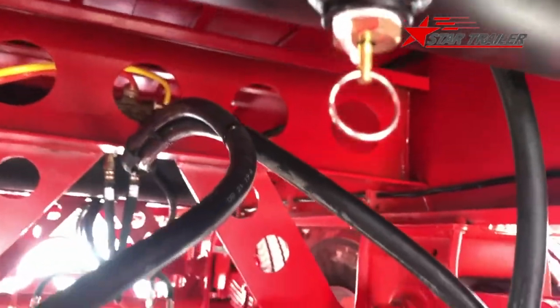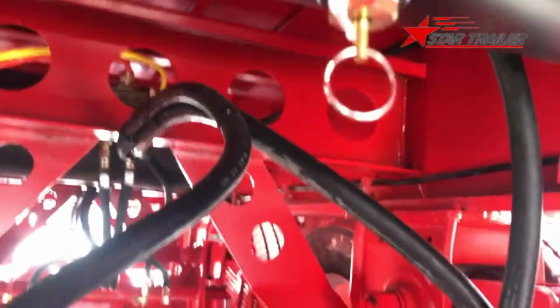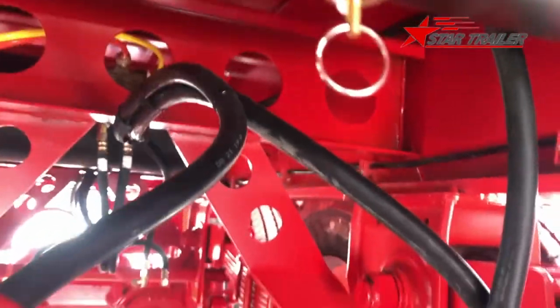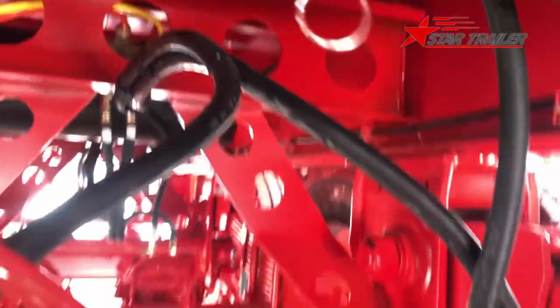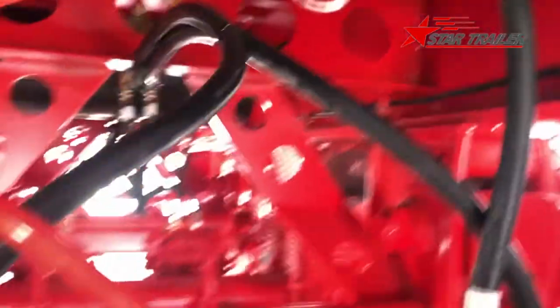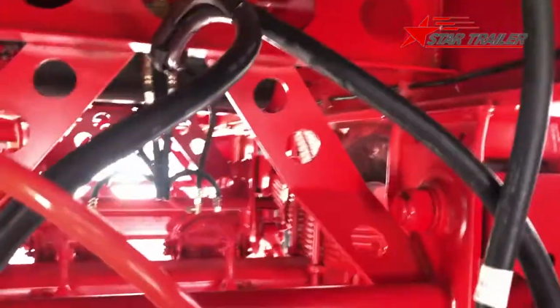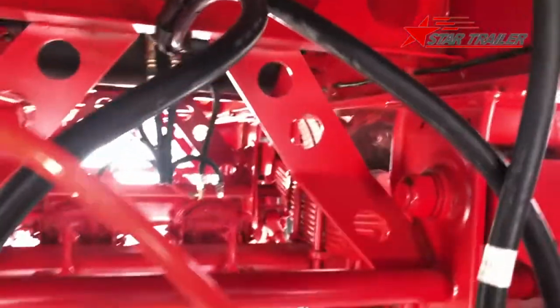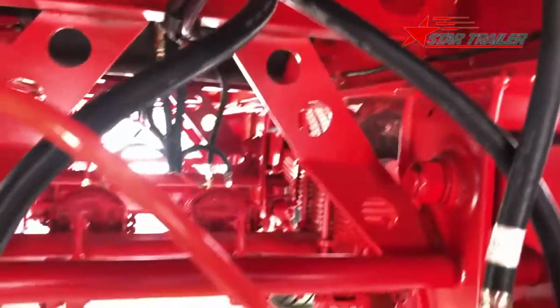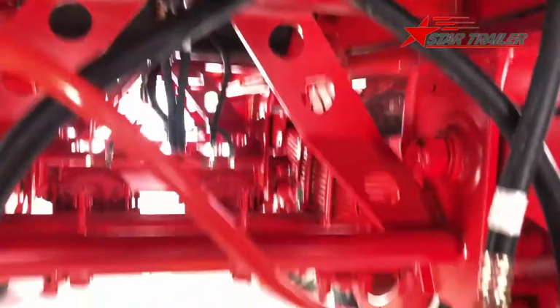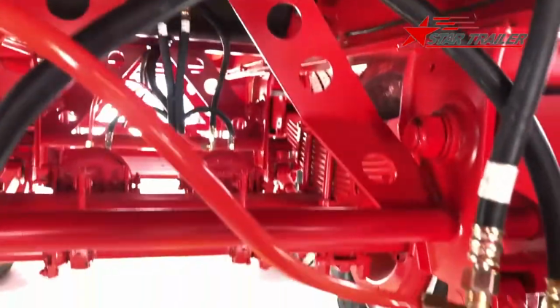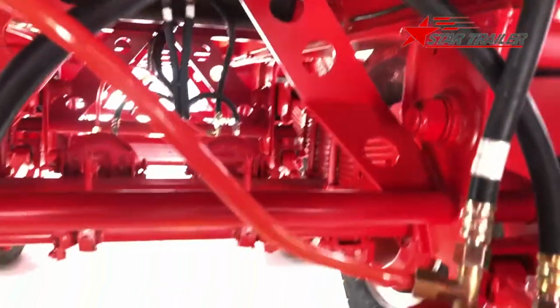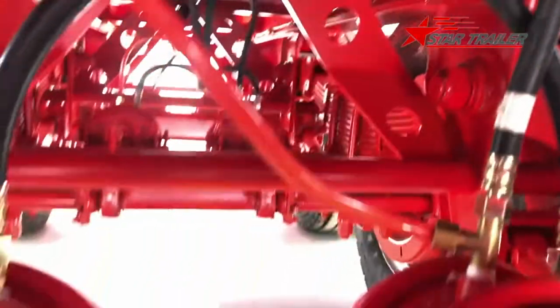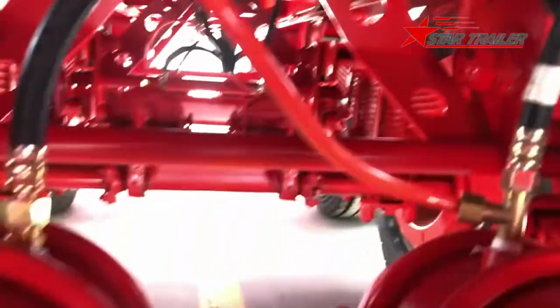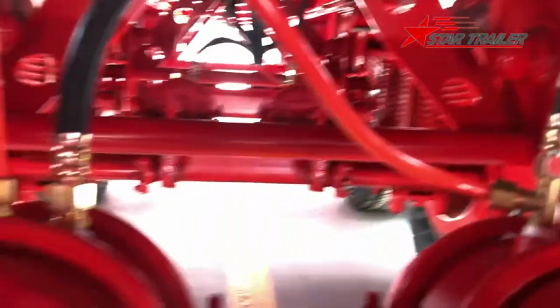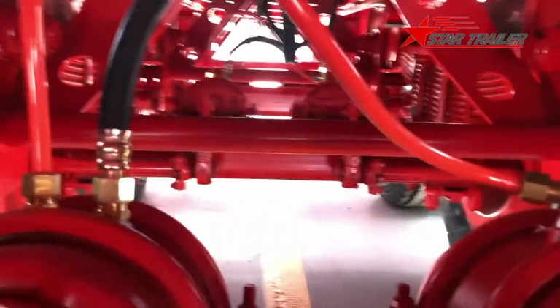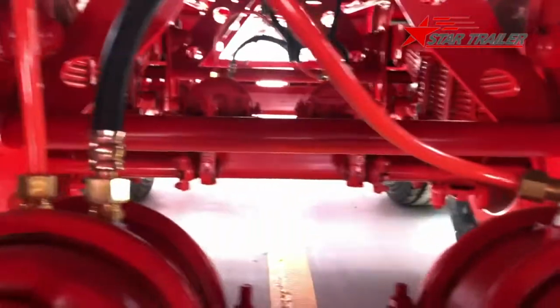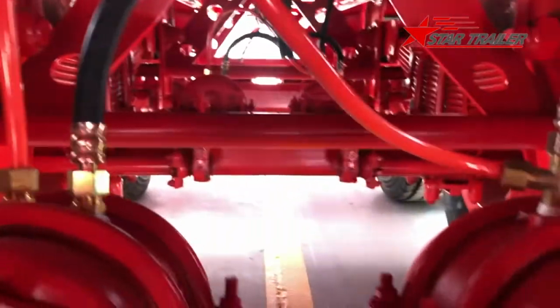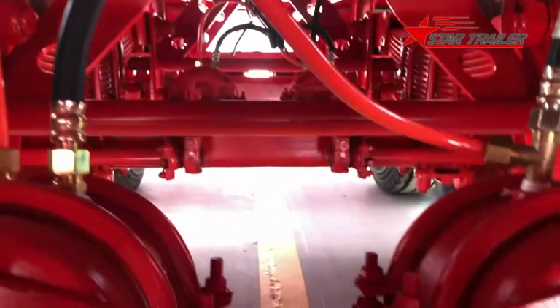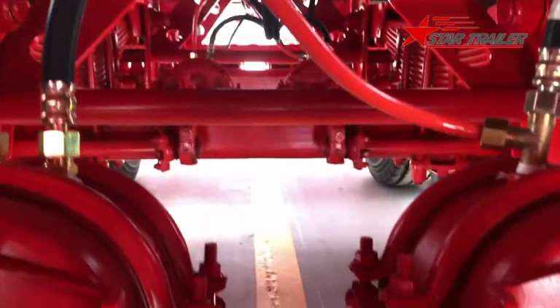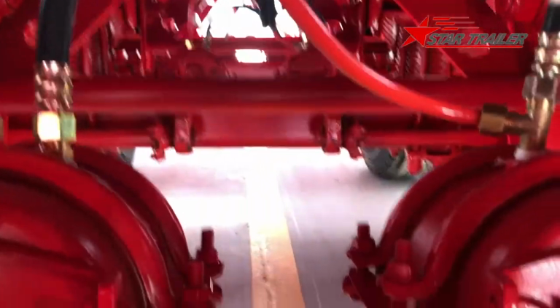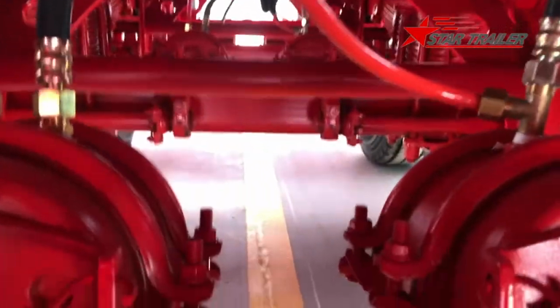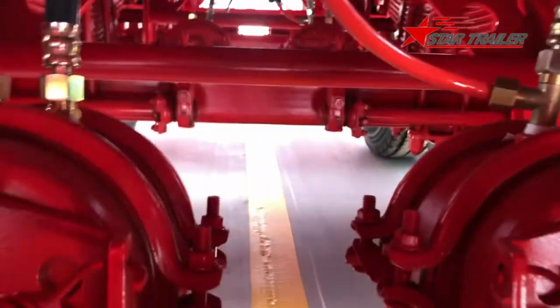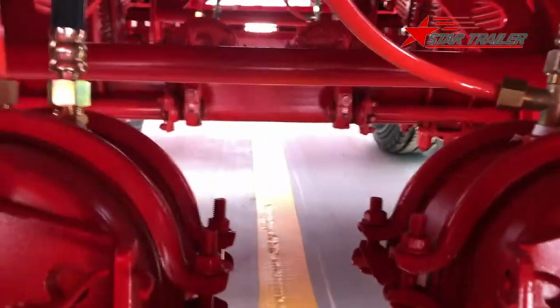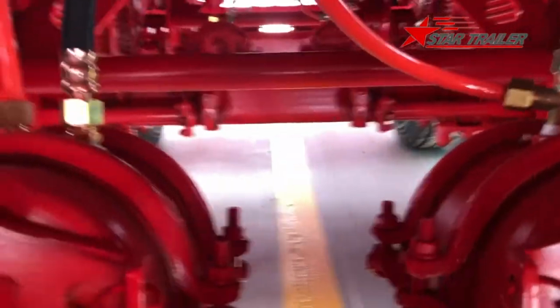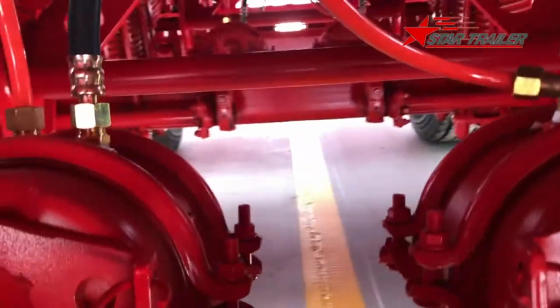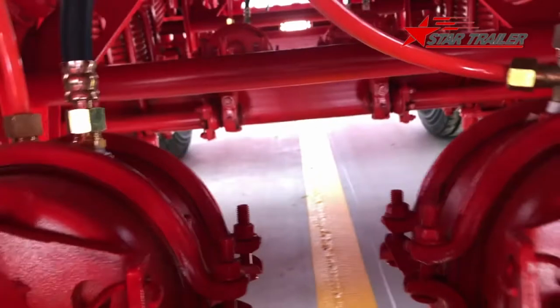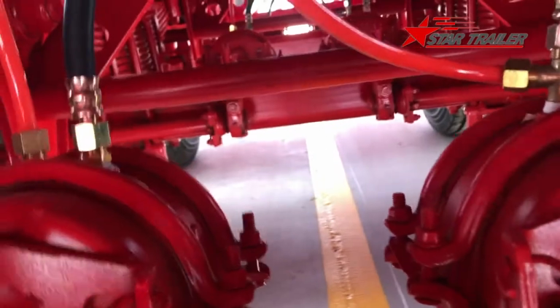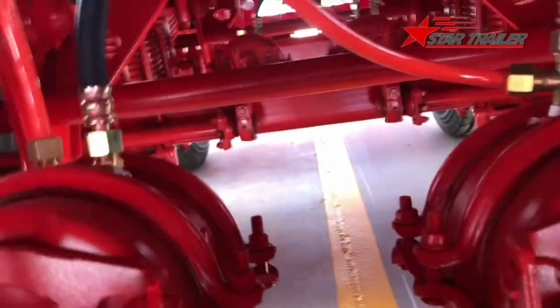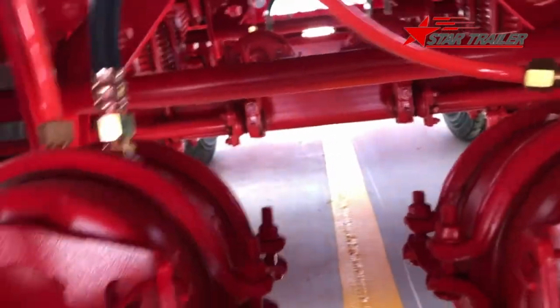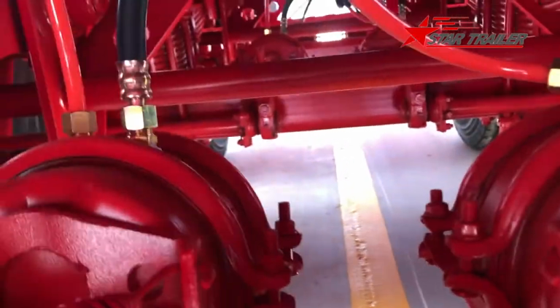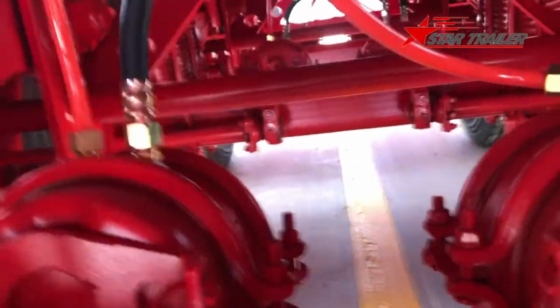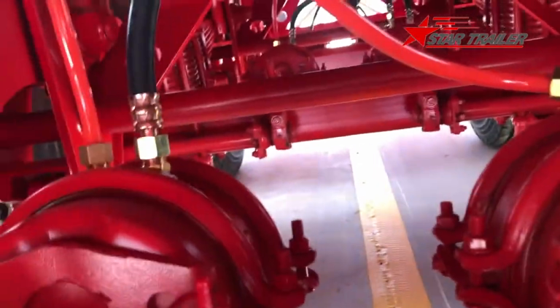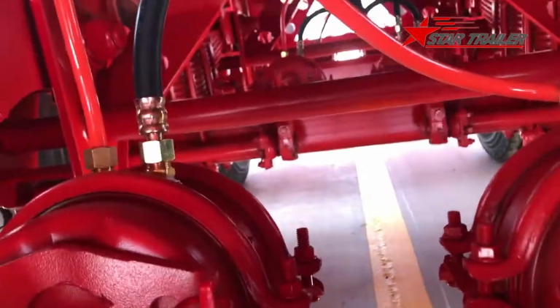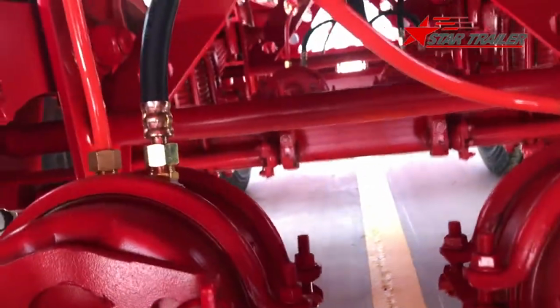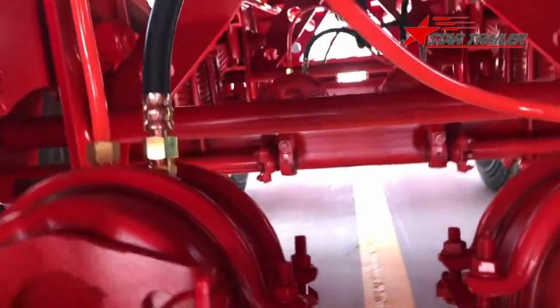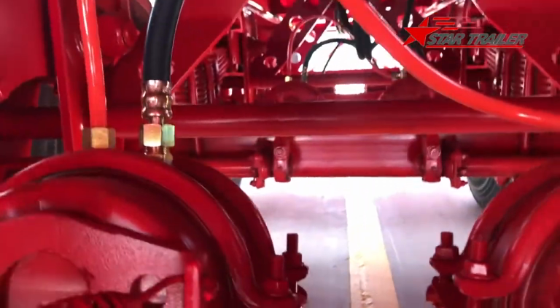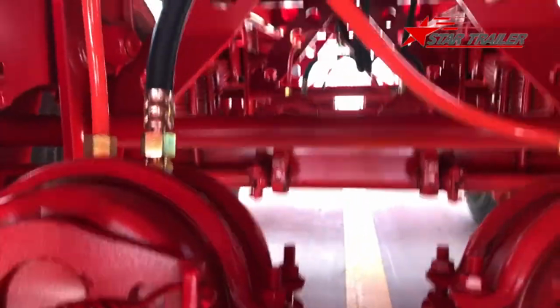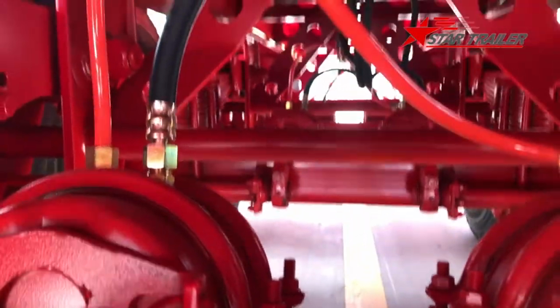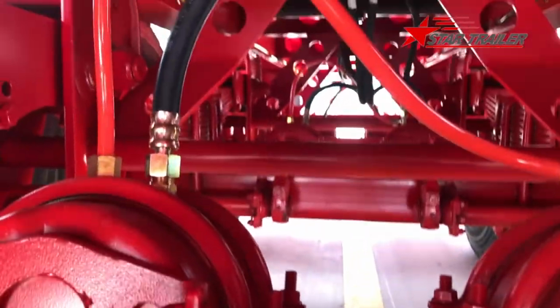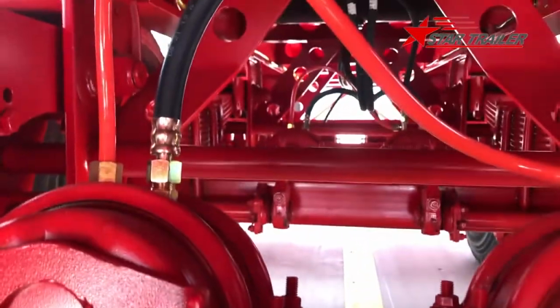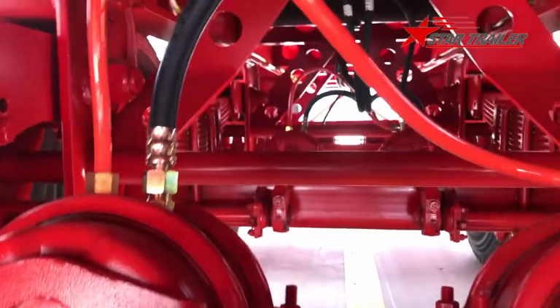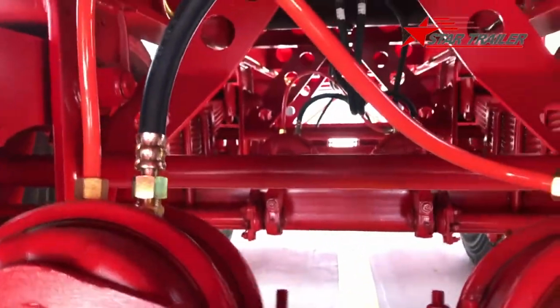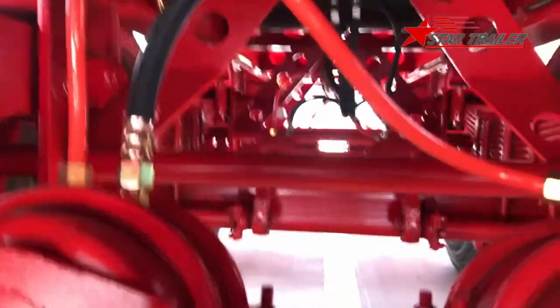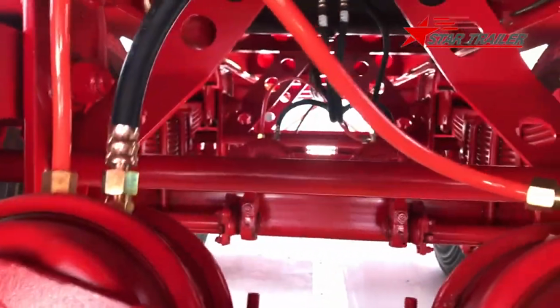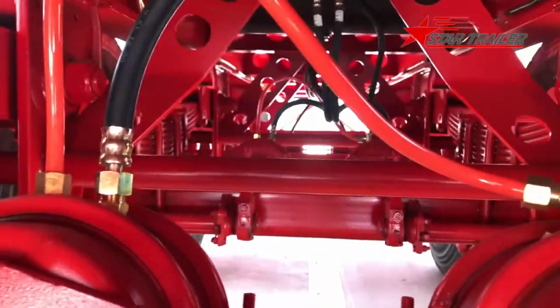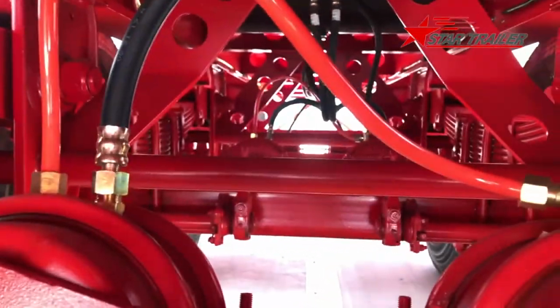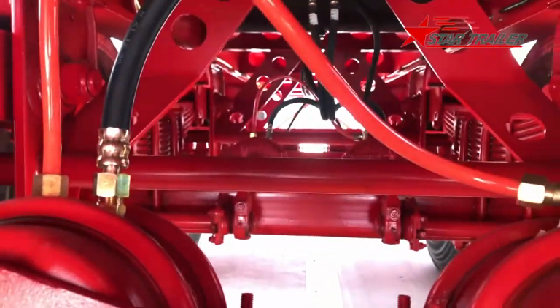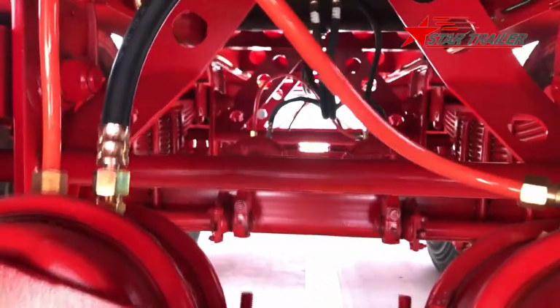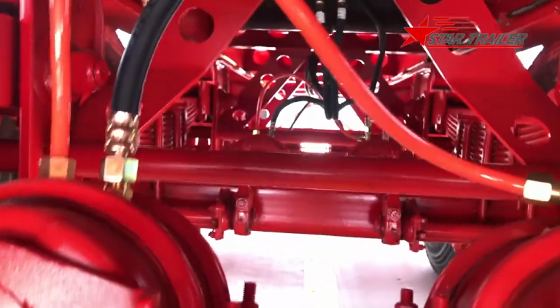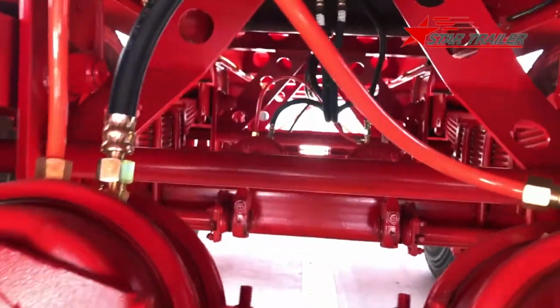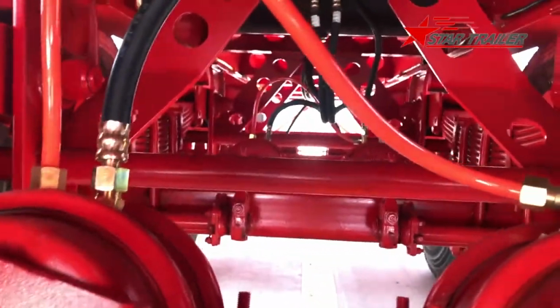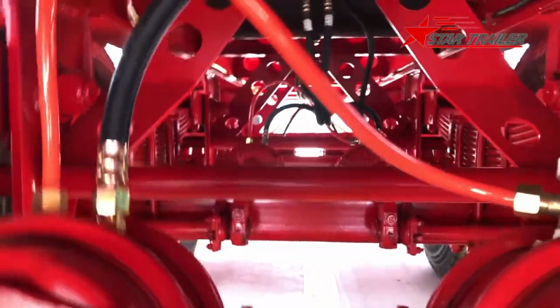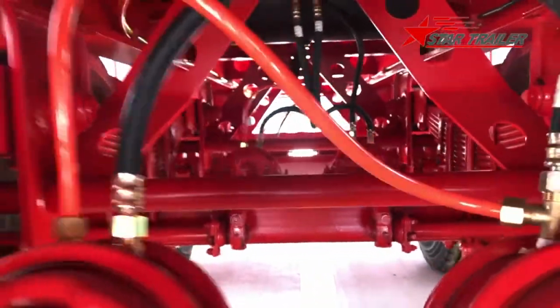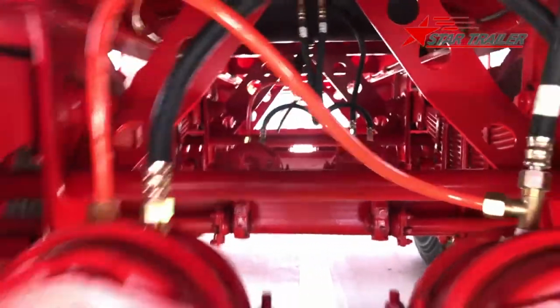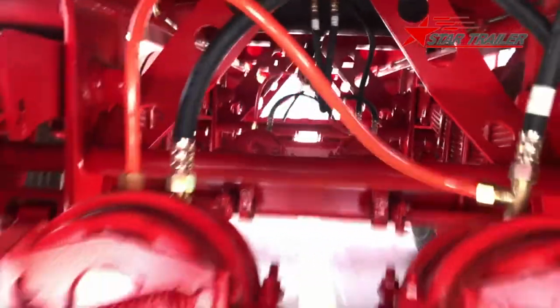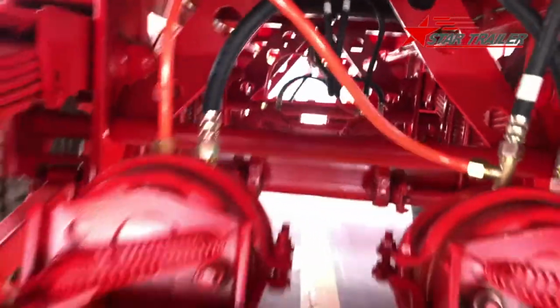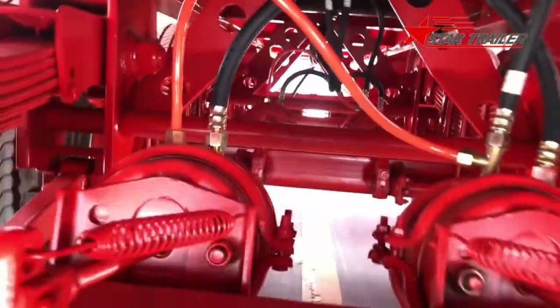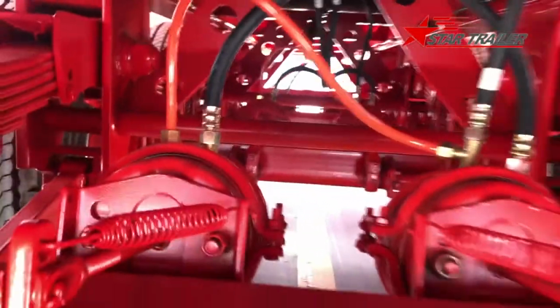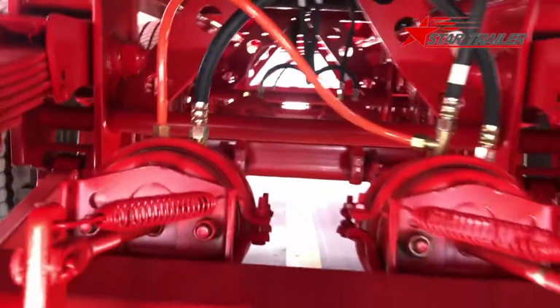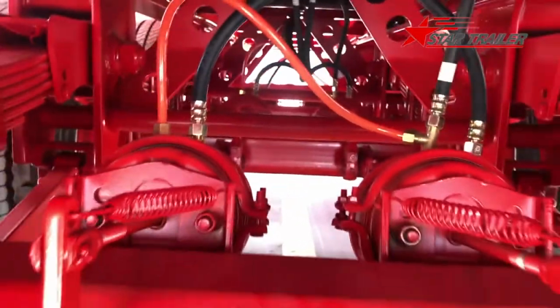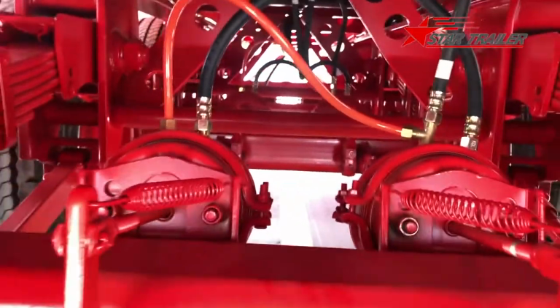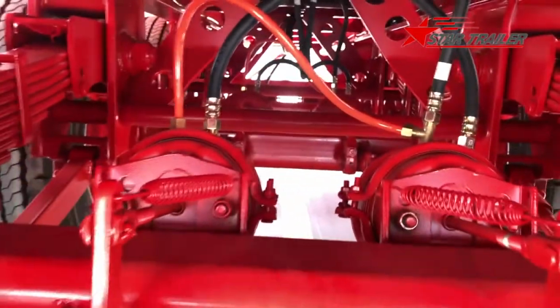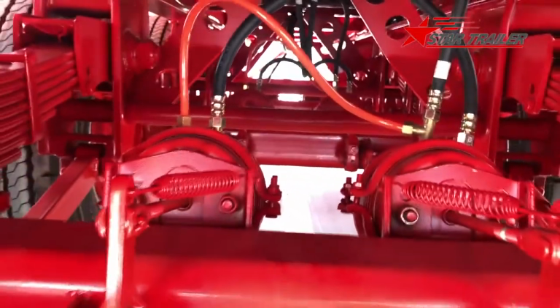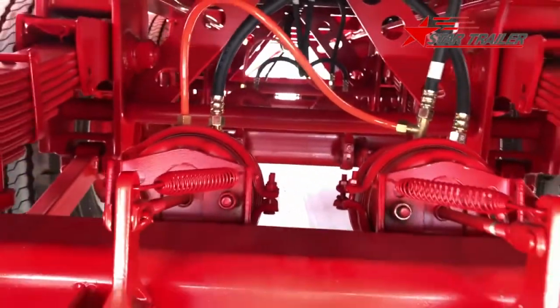Nobody wants to come to the bottom of the trailer — it's dirty and not safe.